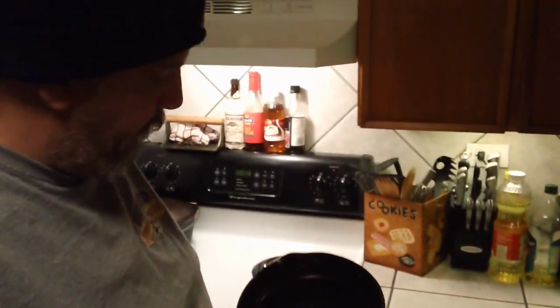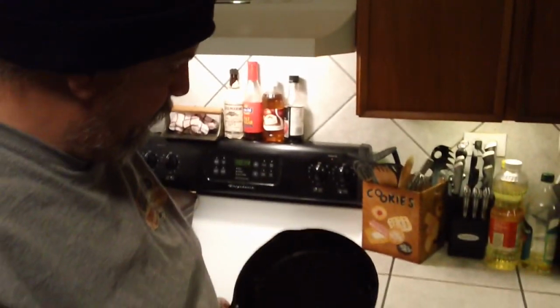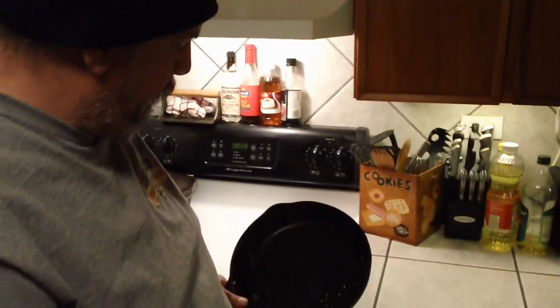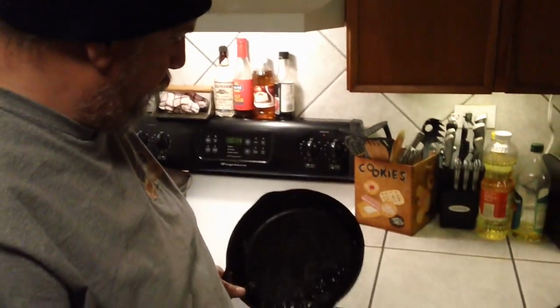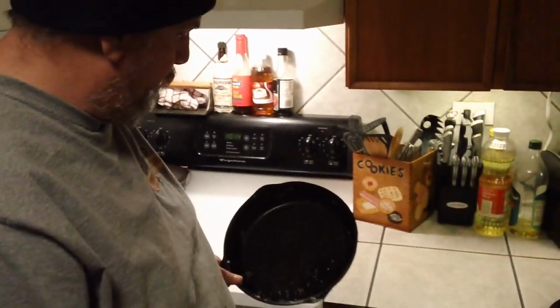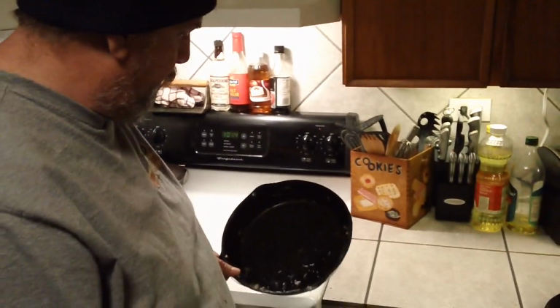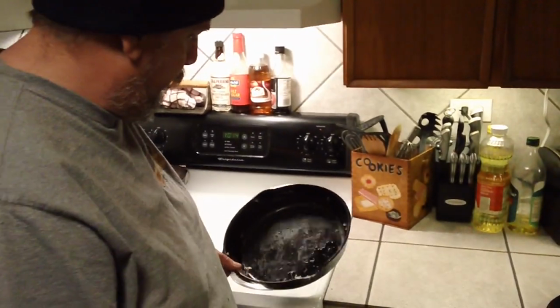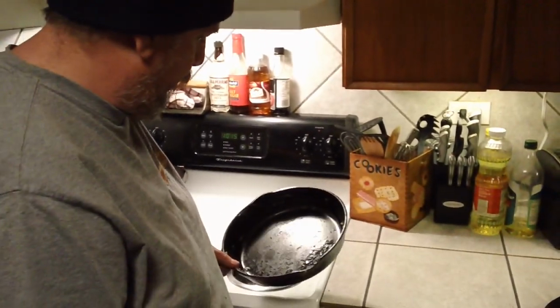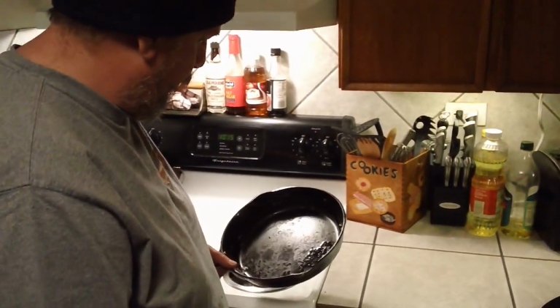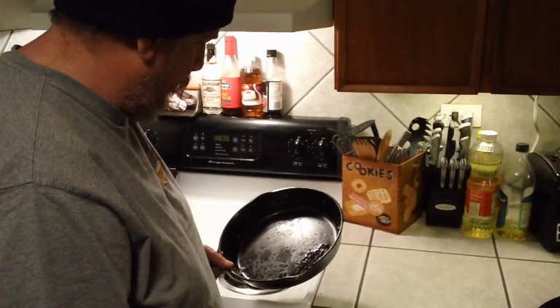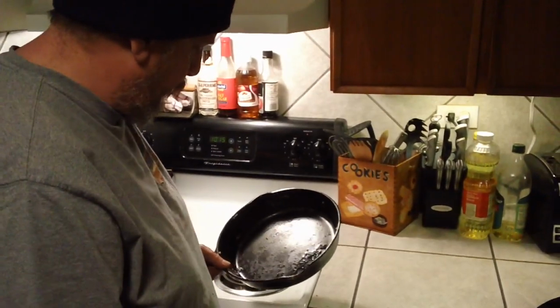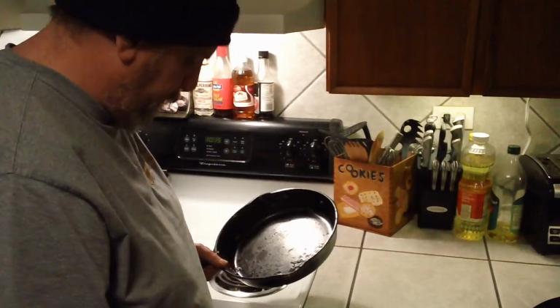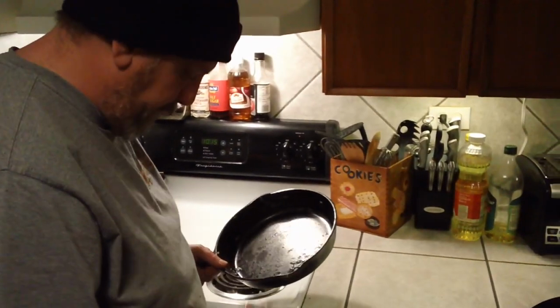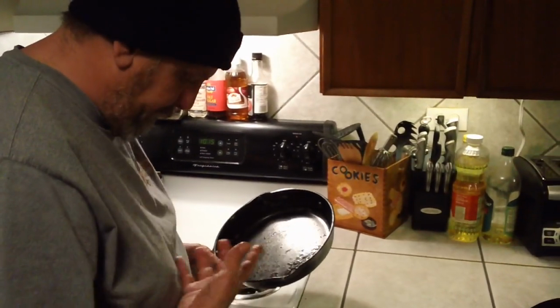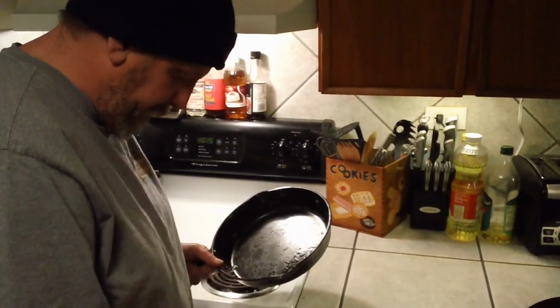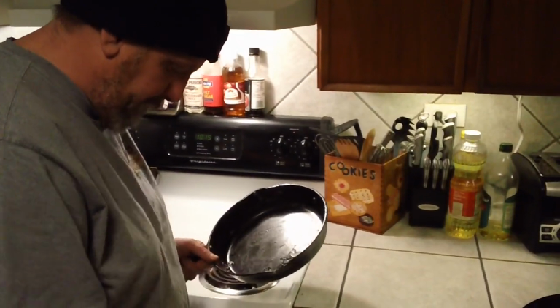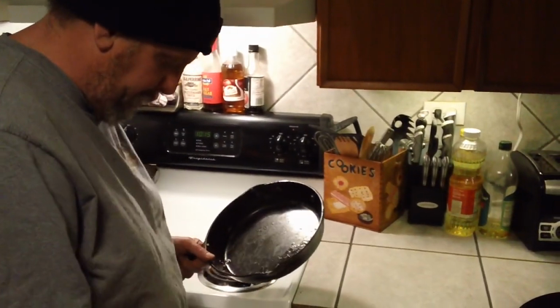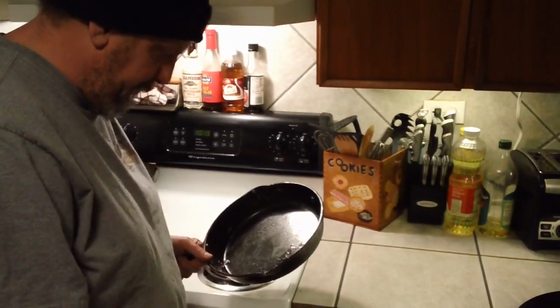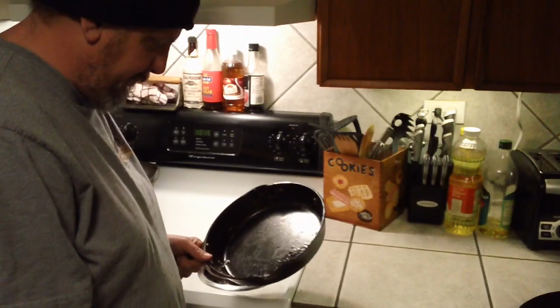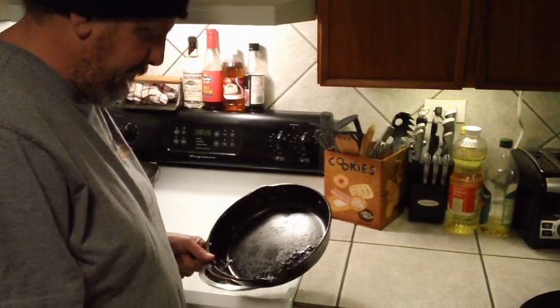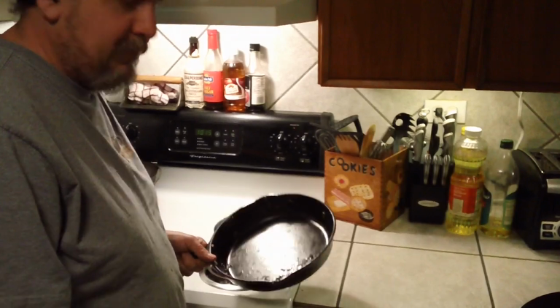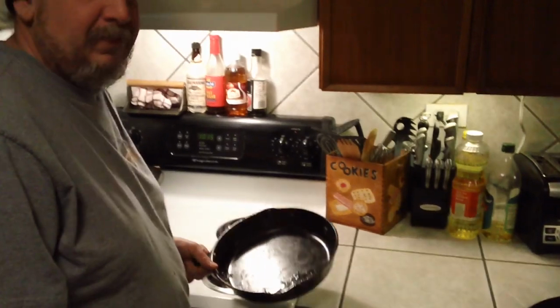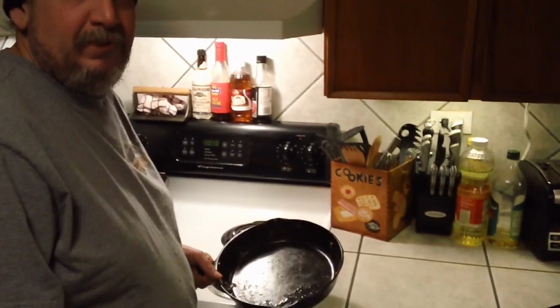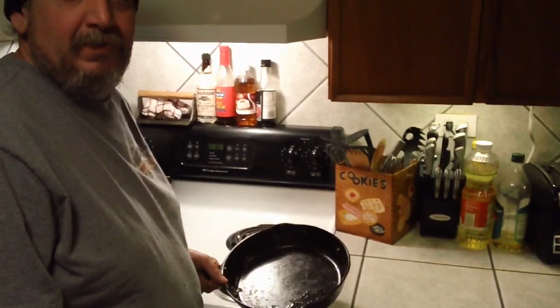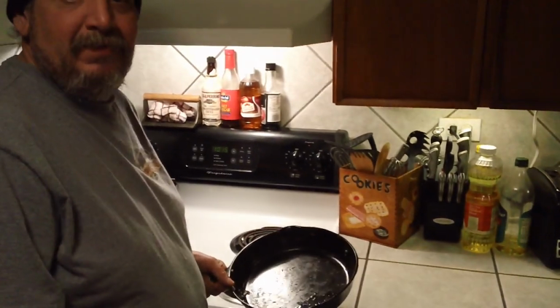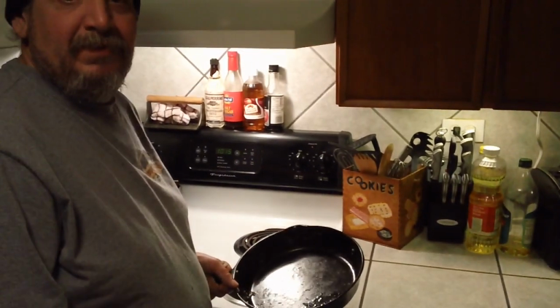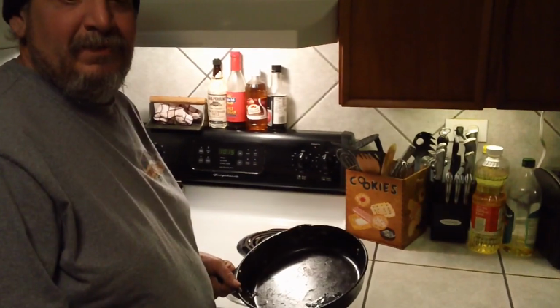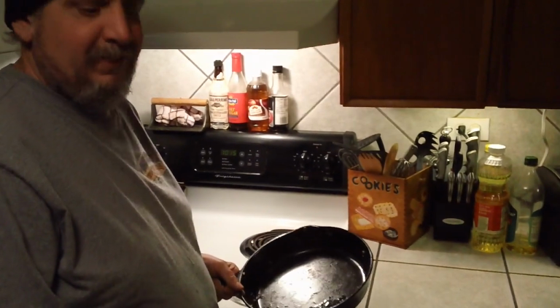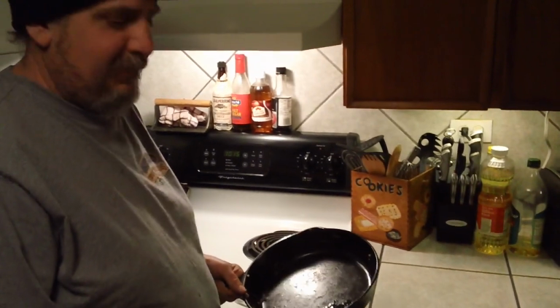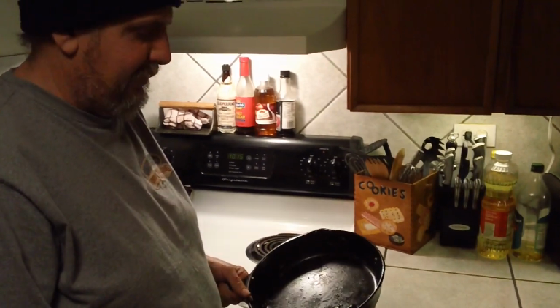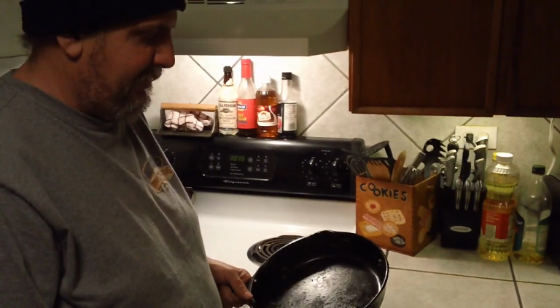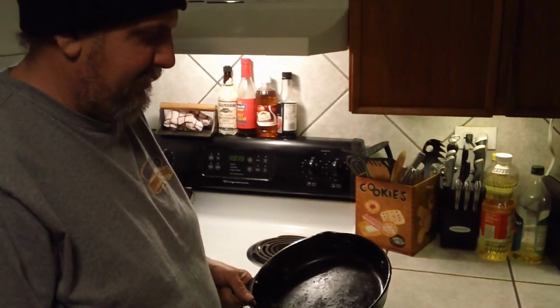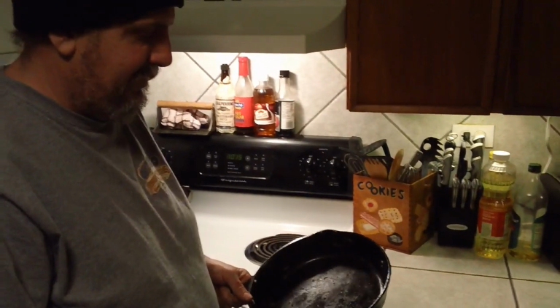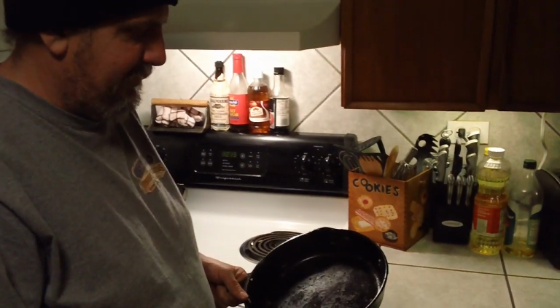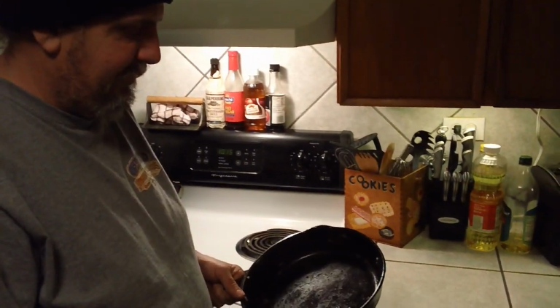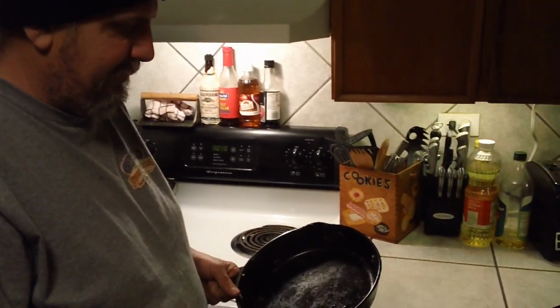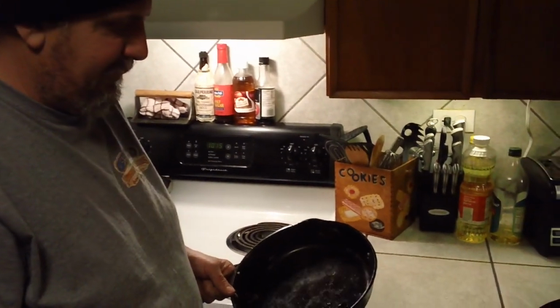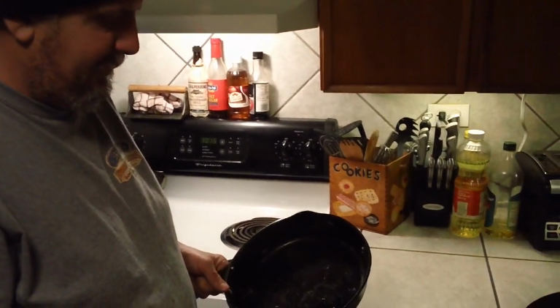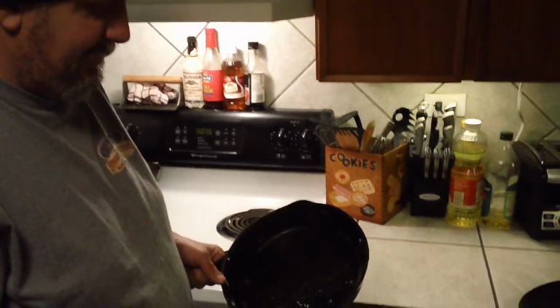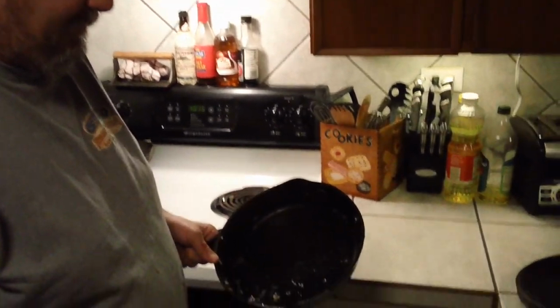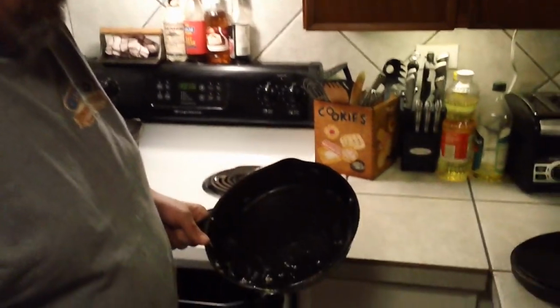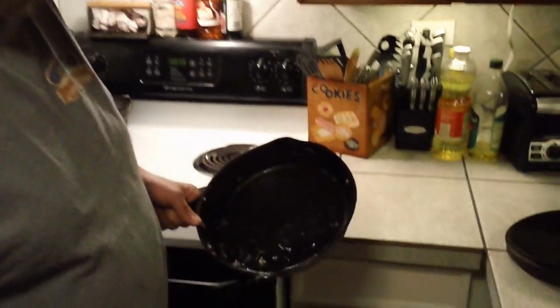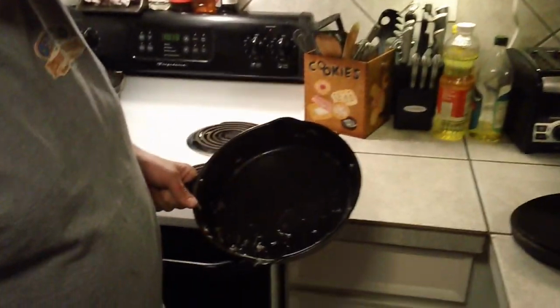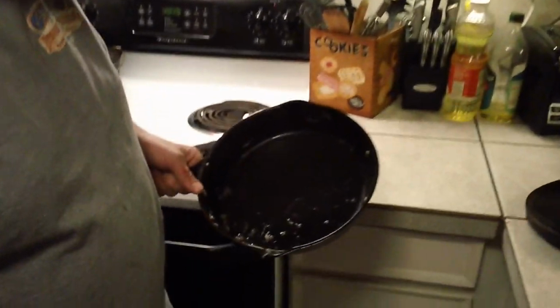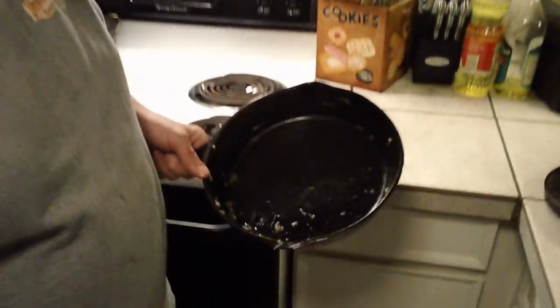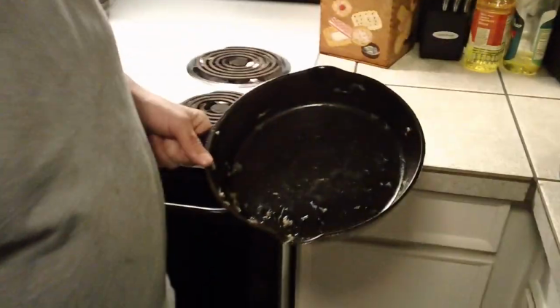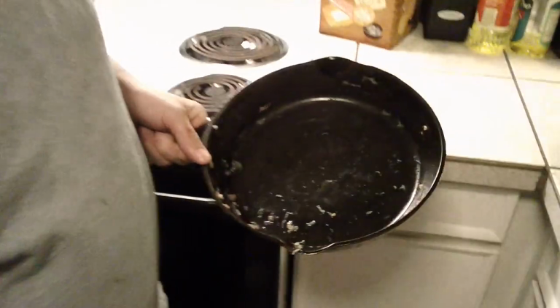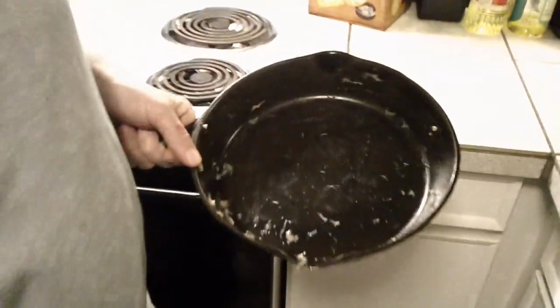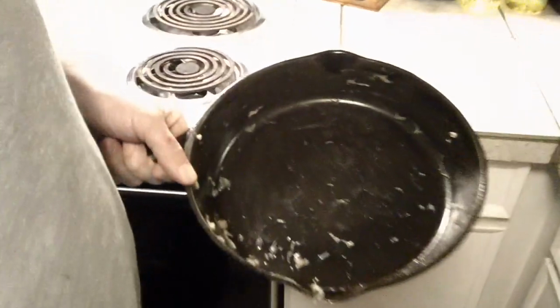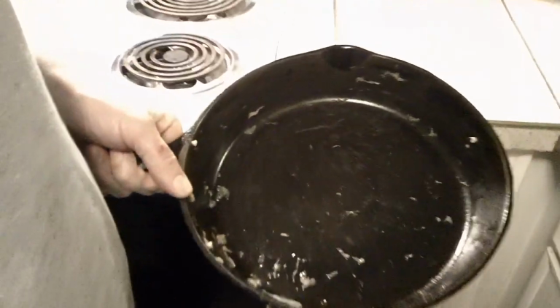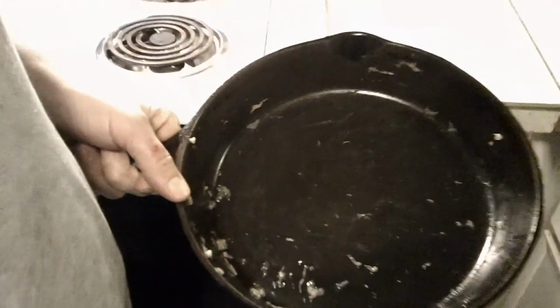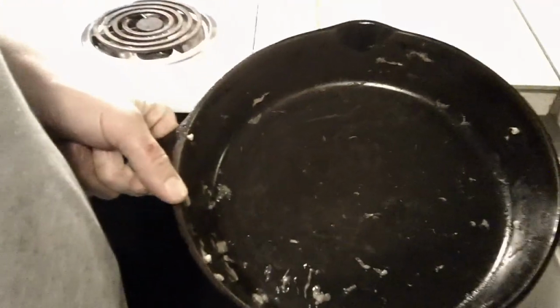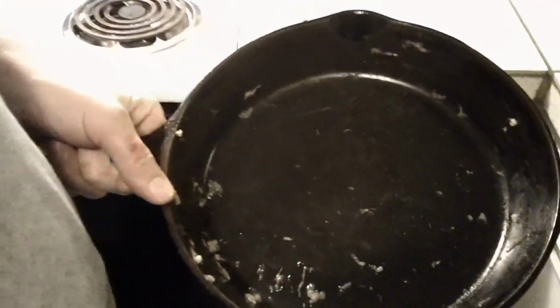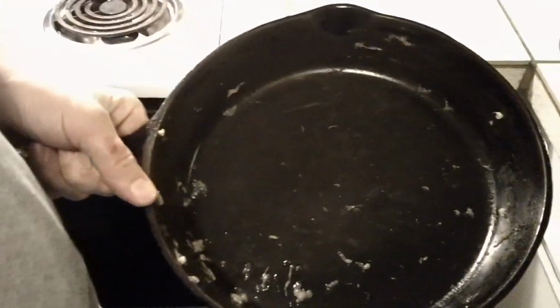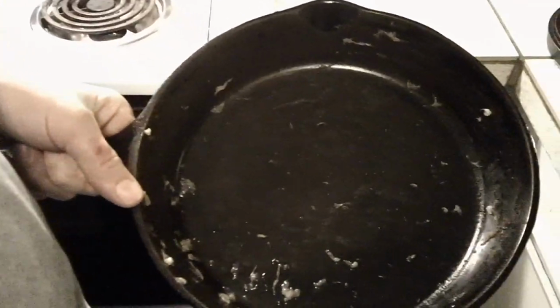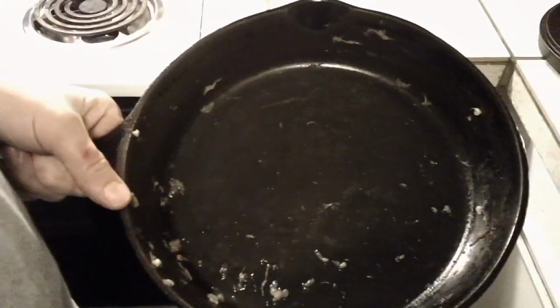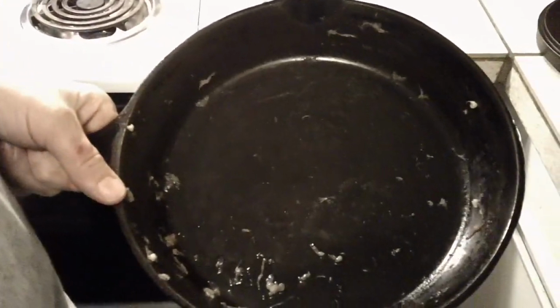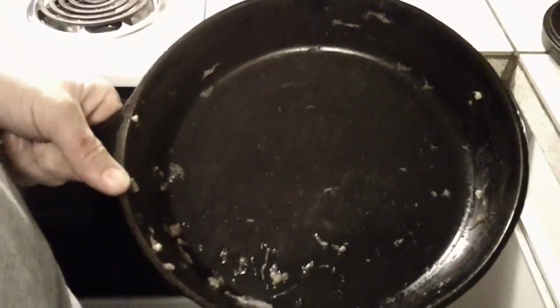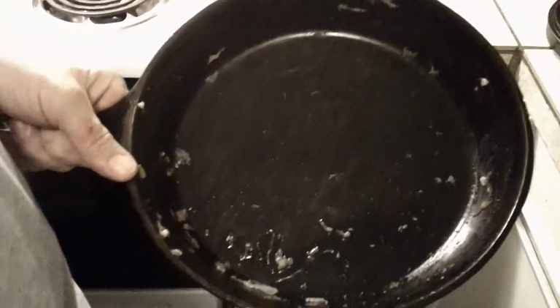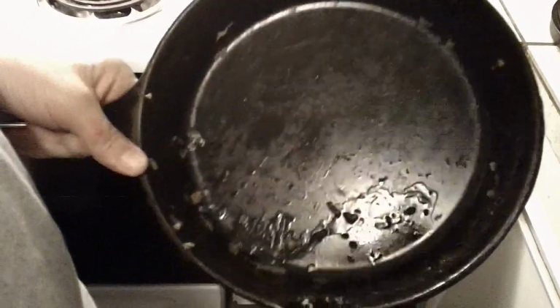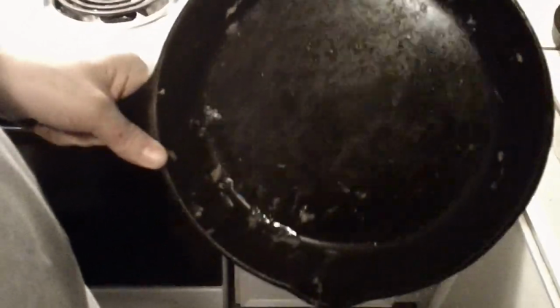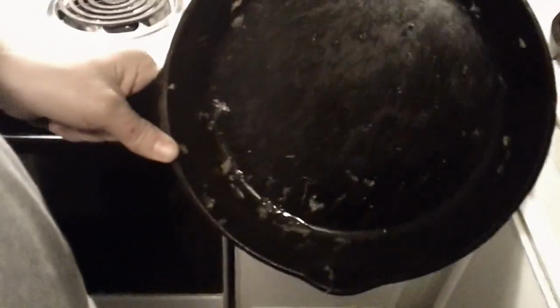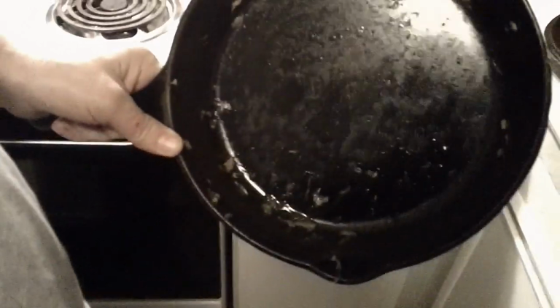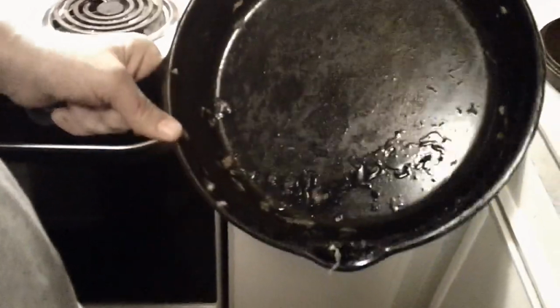This is the video everybody's asking about — how to clean your cast iron. Scotty's going to show you how he cleans that mess out of that cast iron pan.